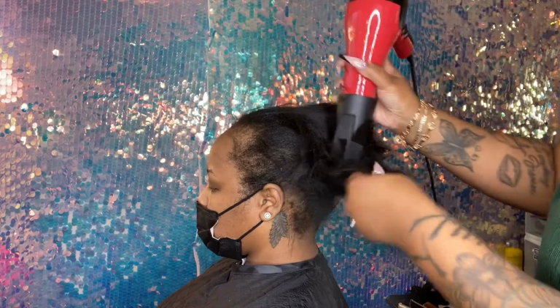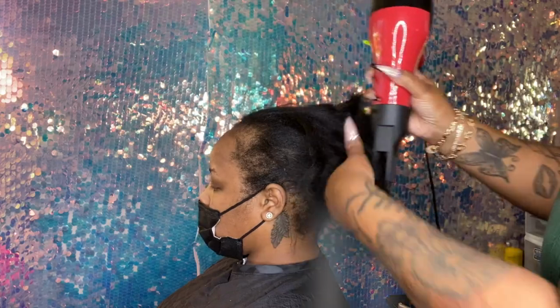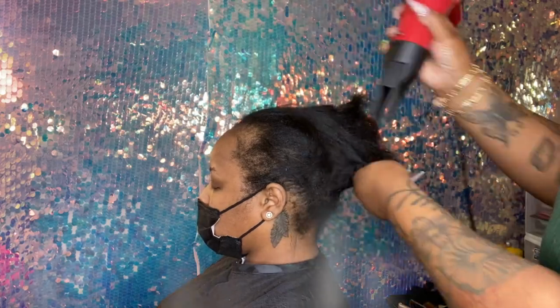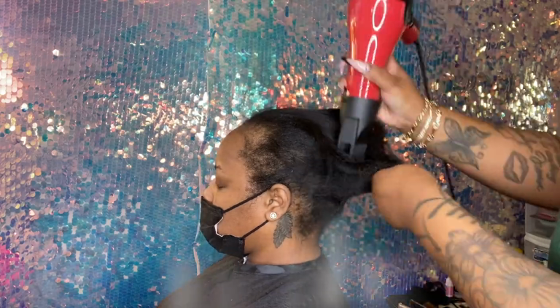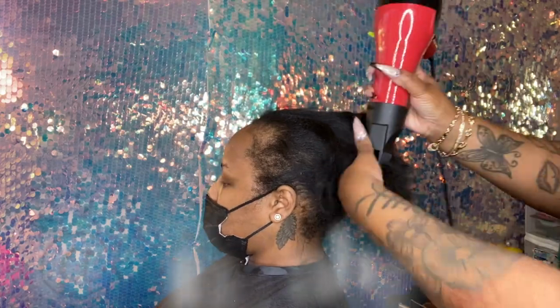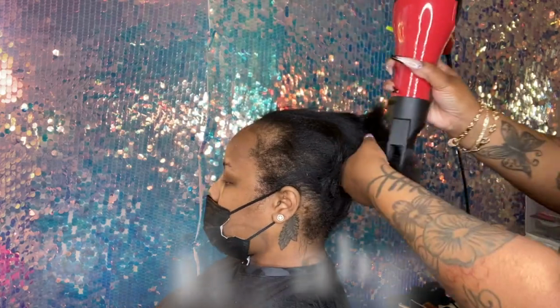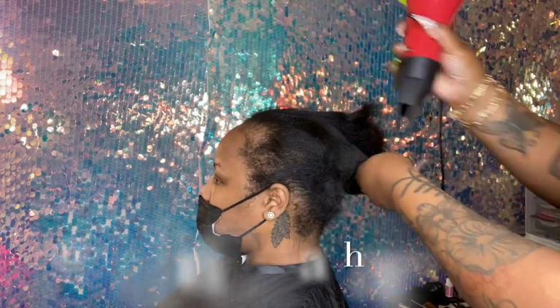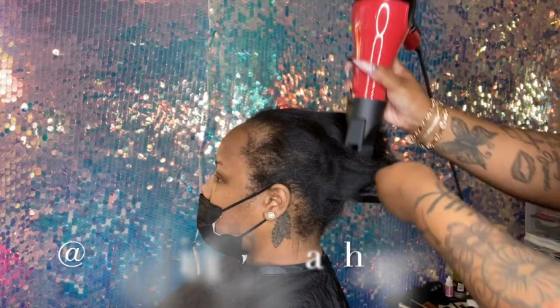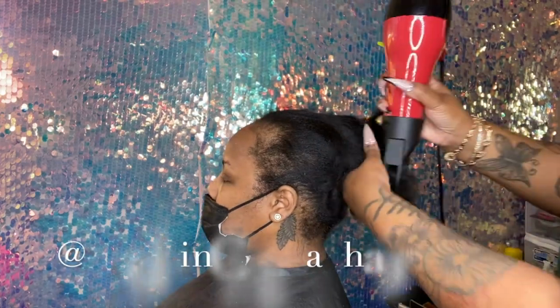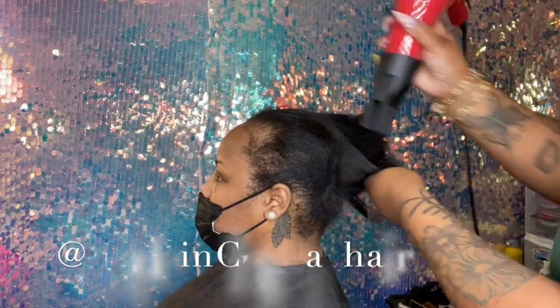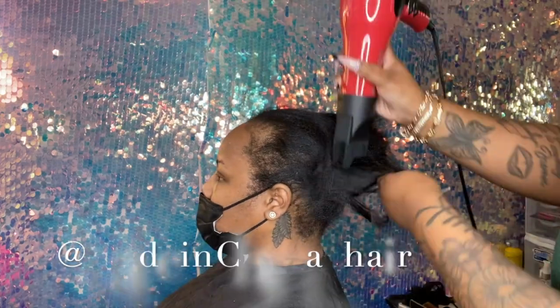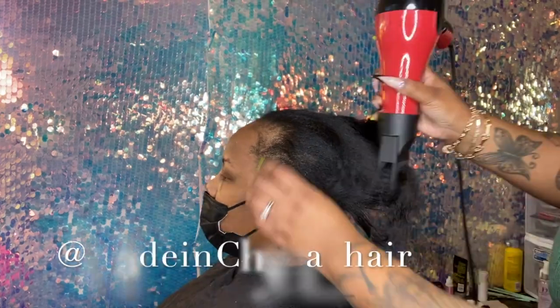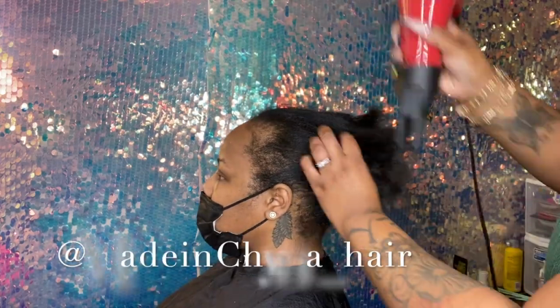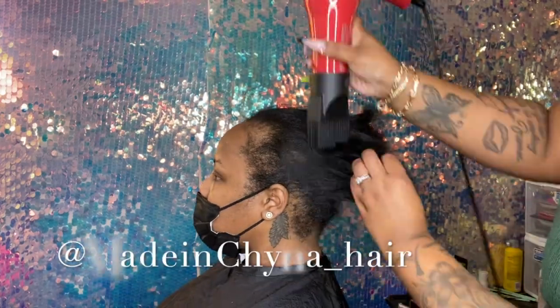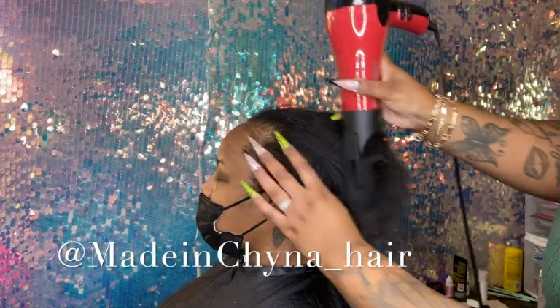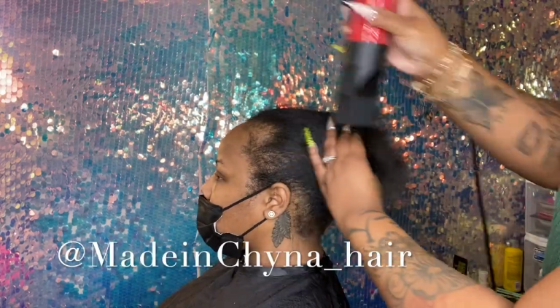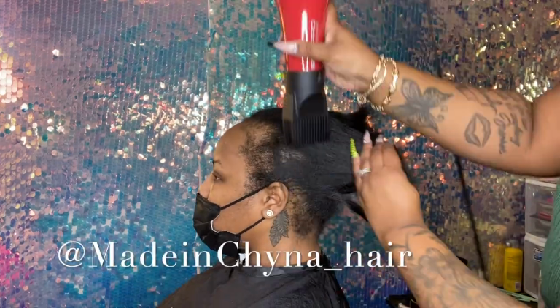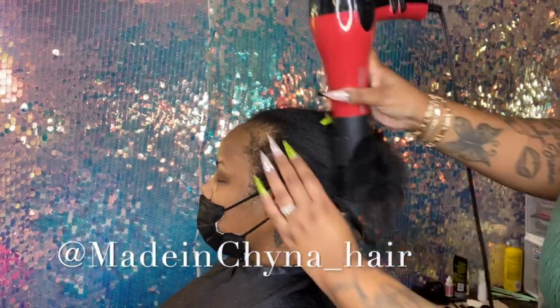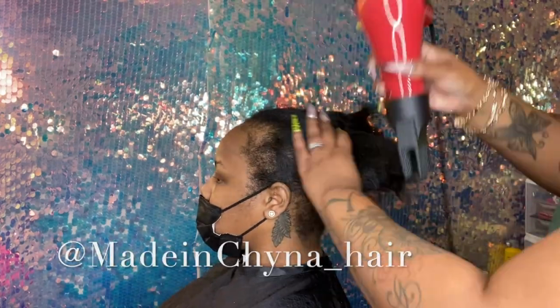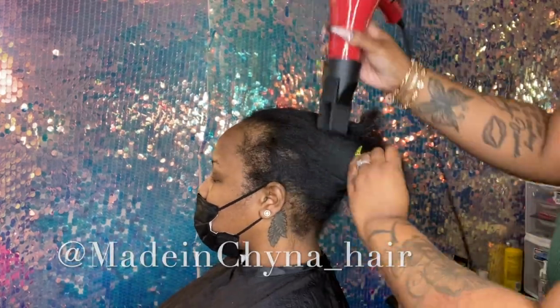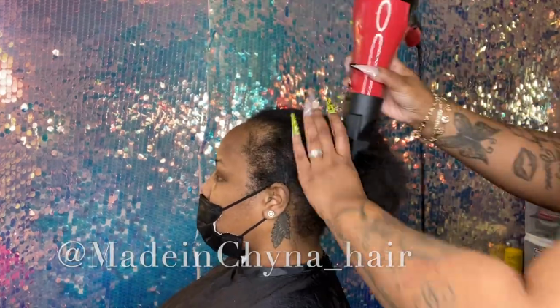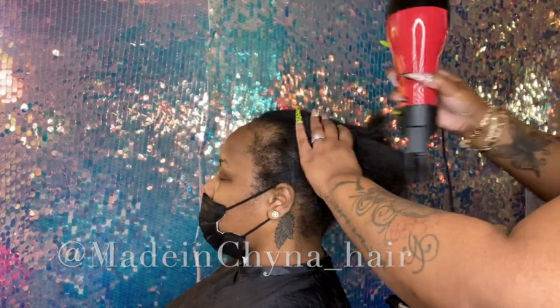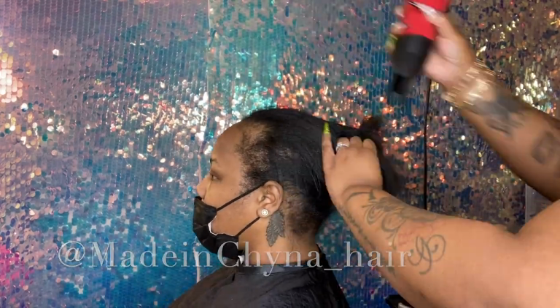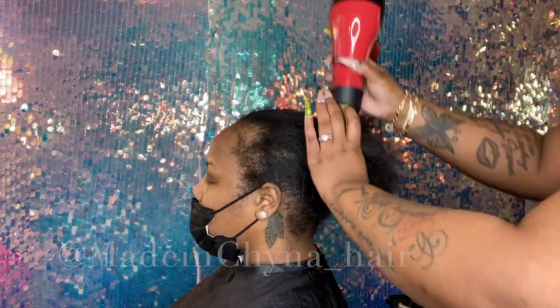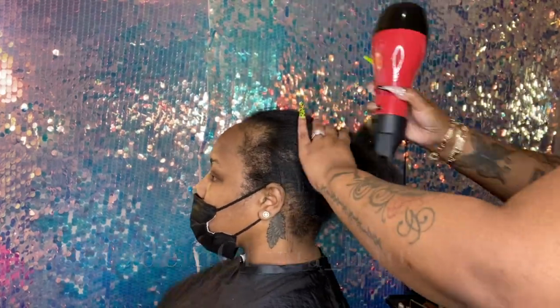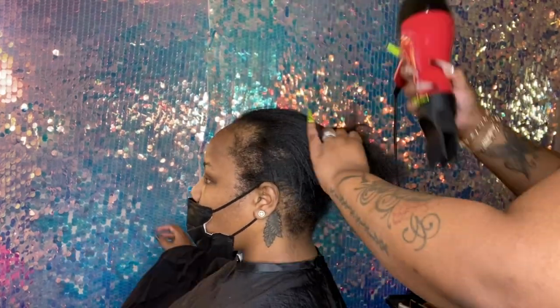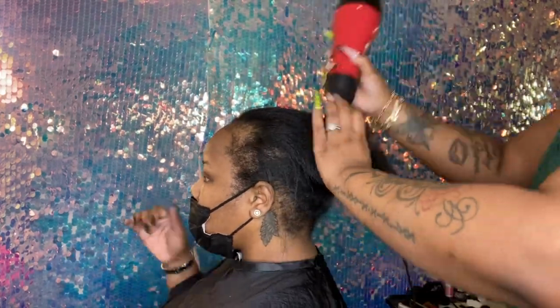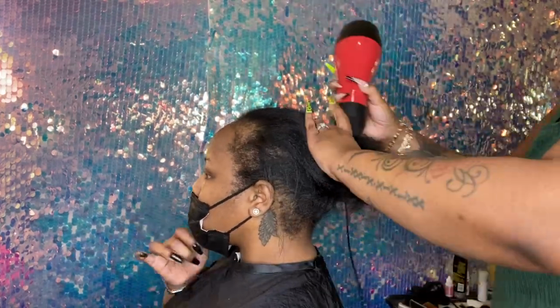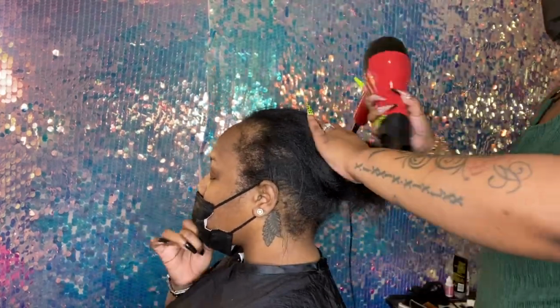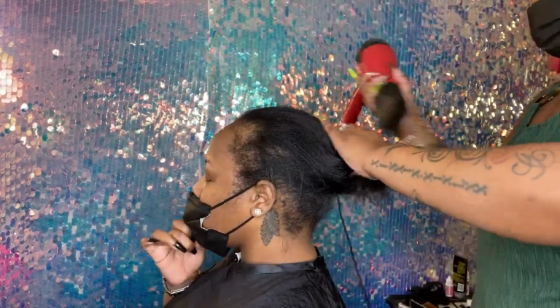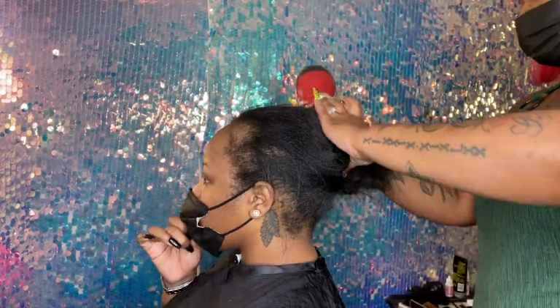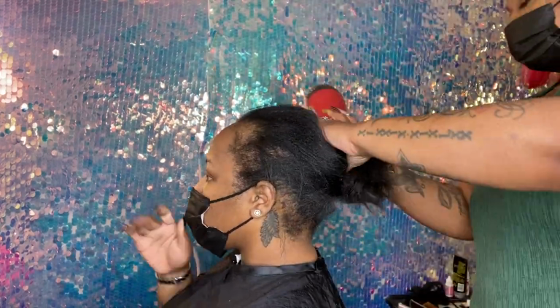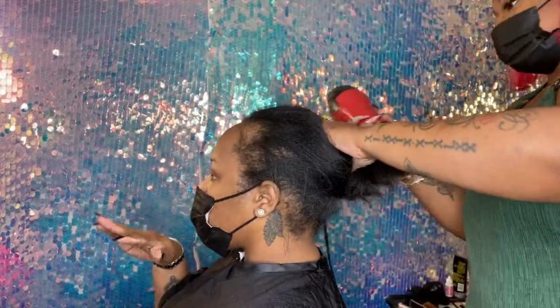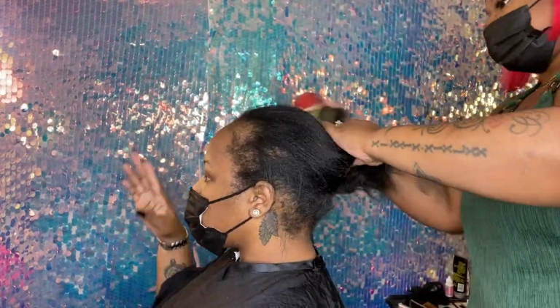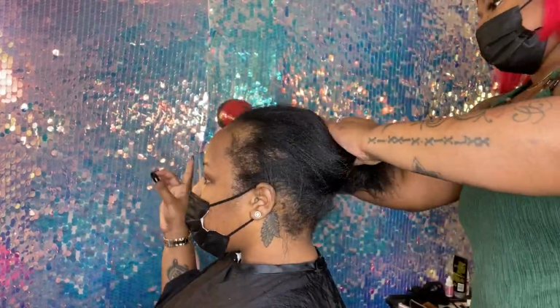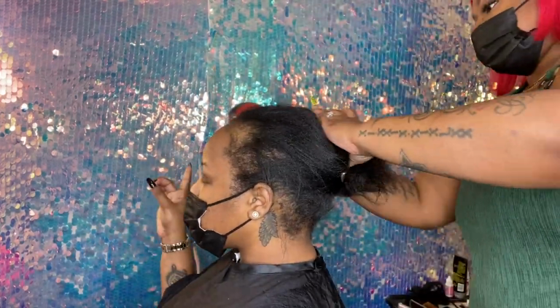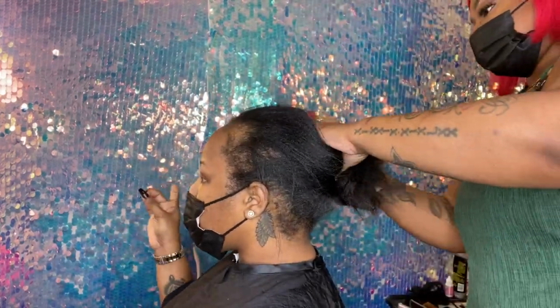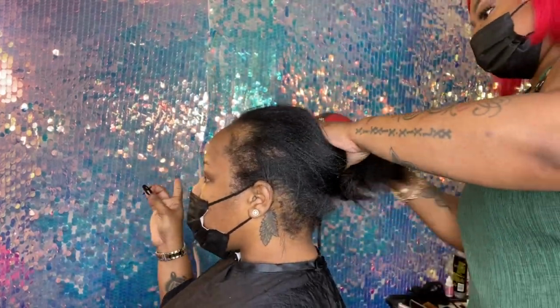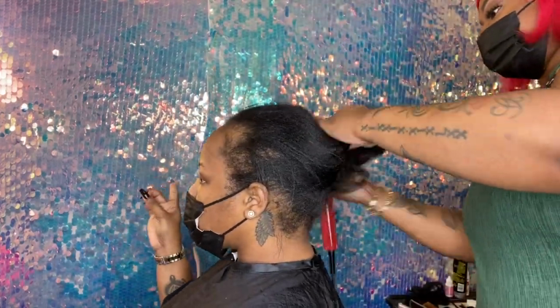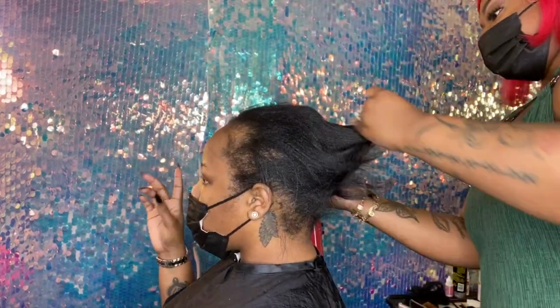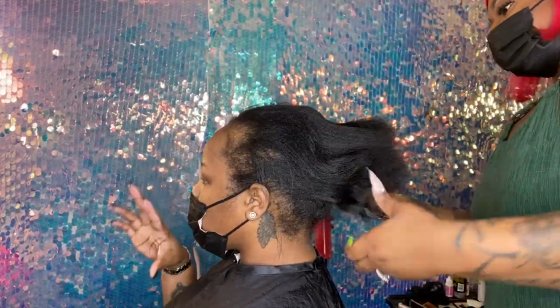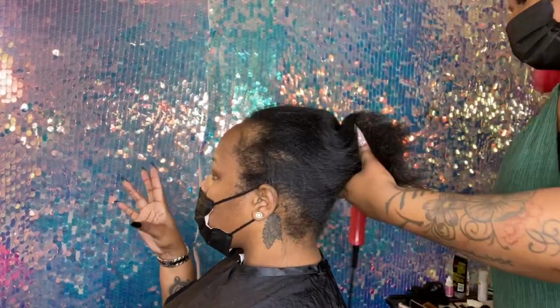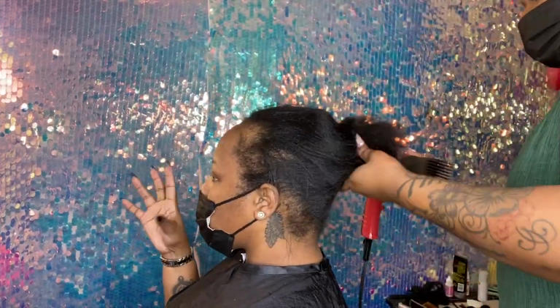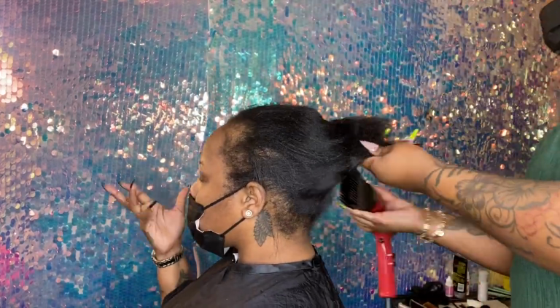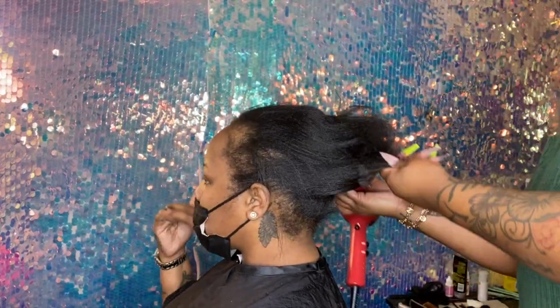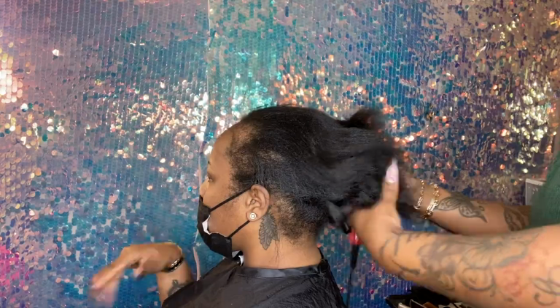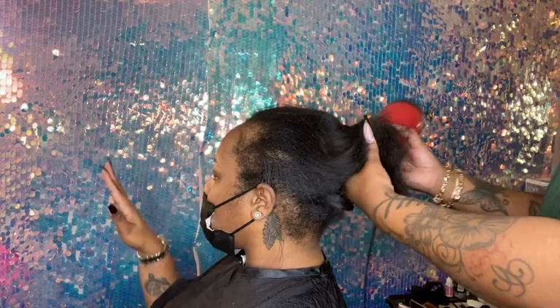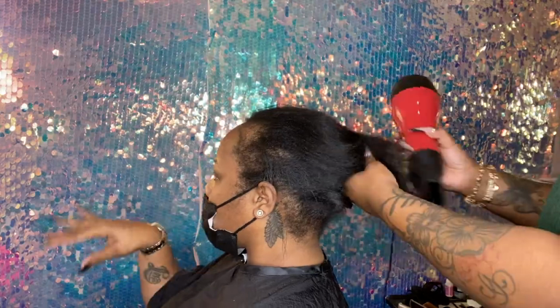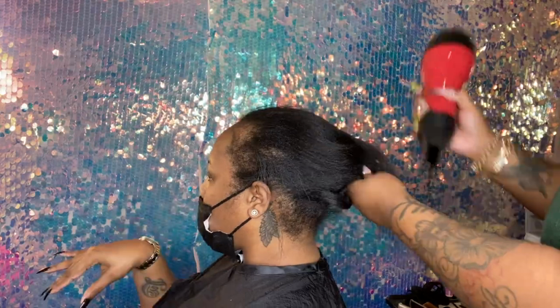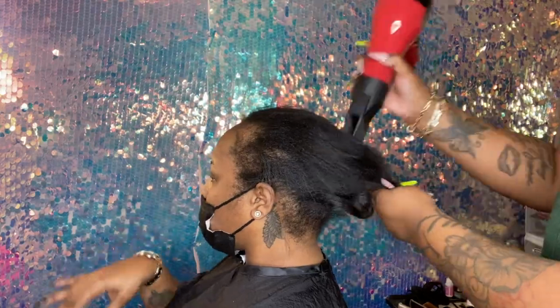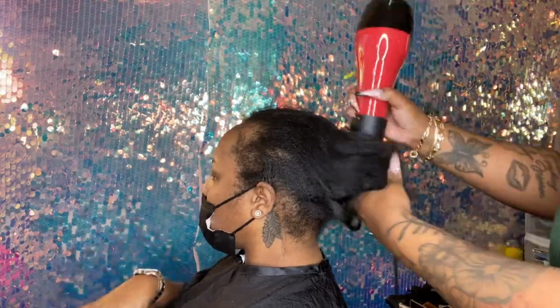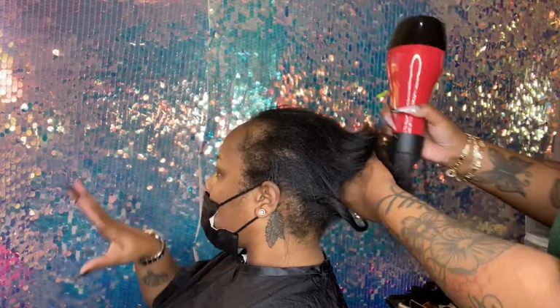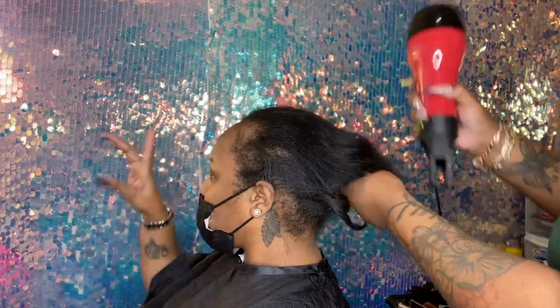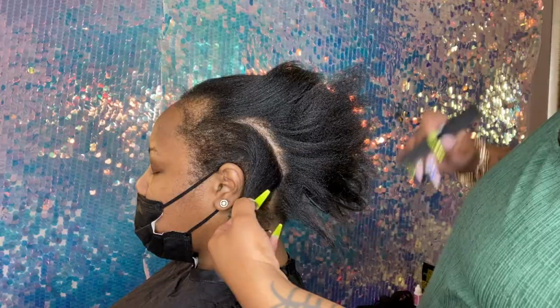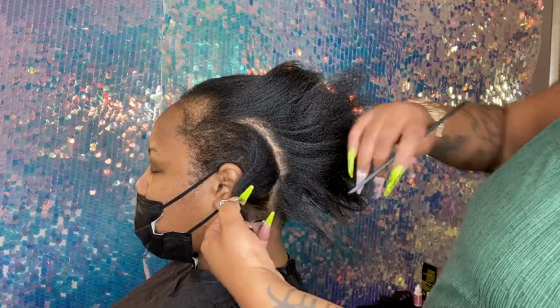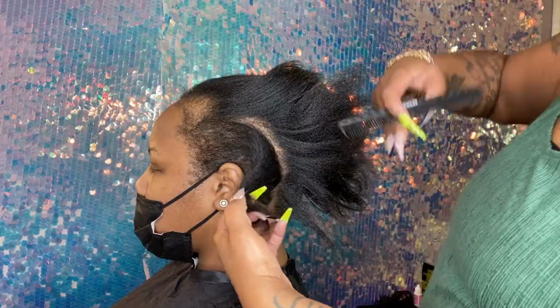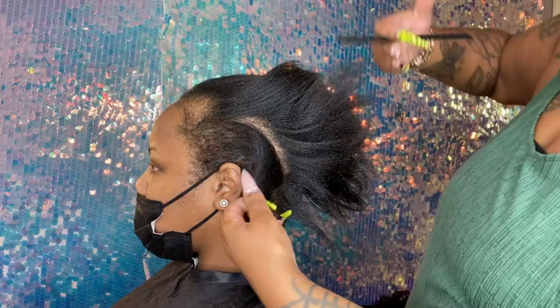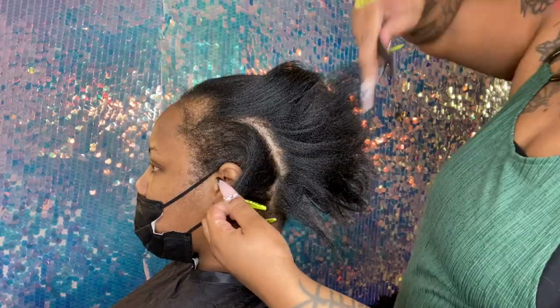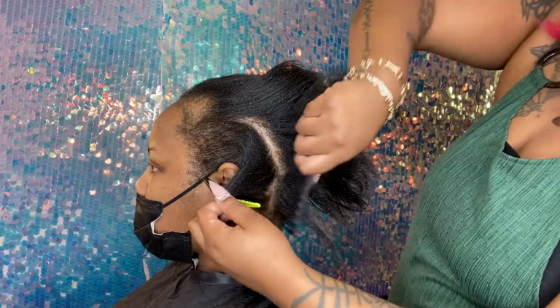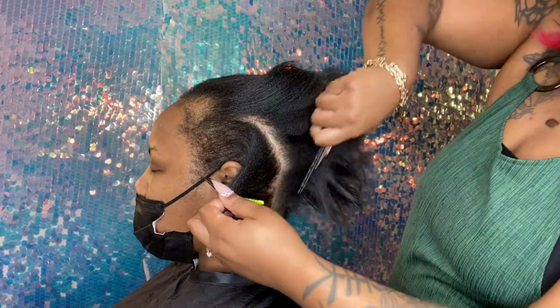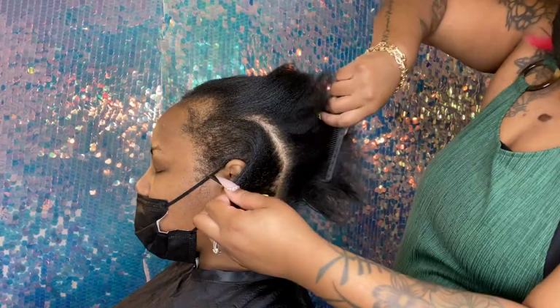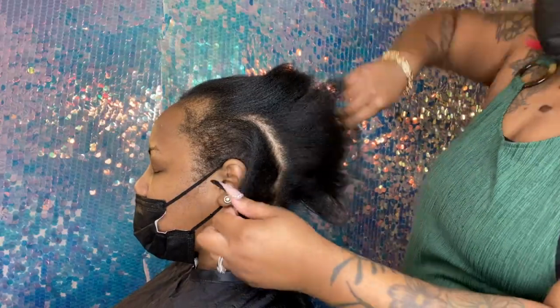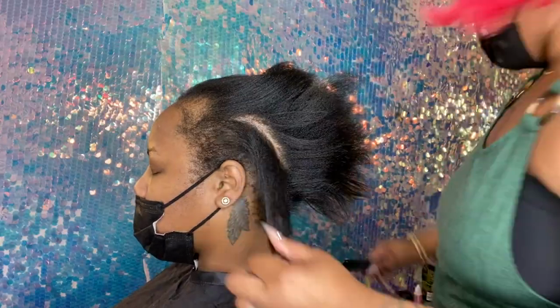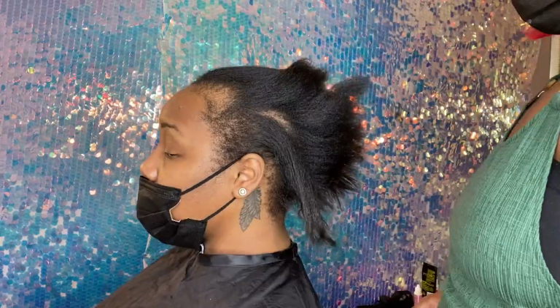Okay guys, I'm going to jump right into it. I'm about to show you this tutorial. I'm going to front up quickly, put the half up, half down with the bang pieces.